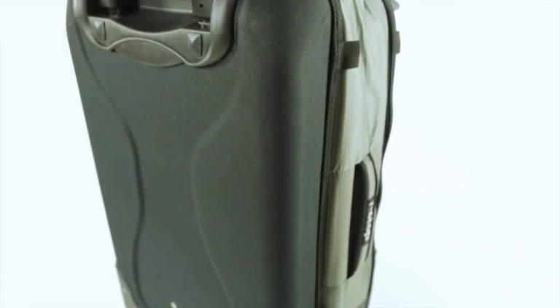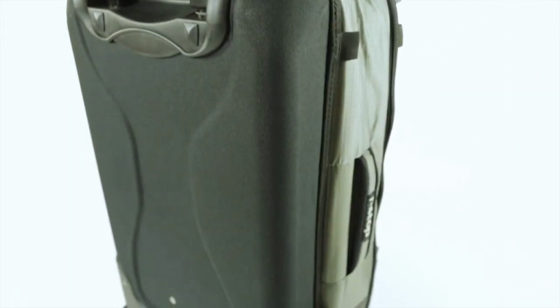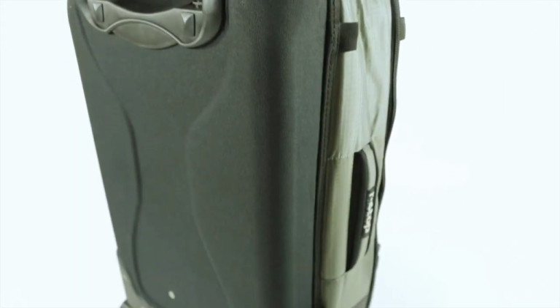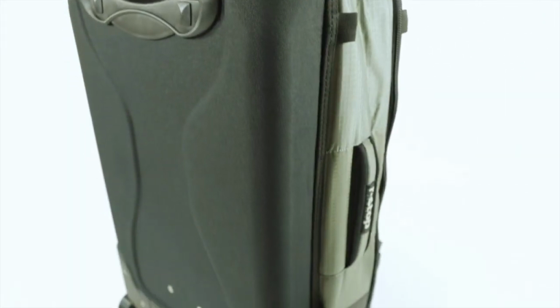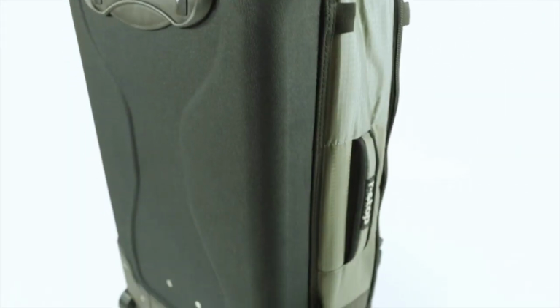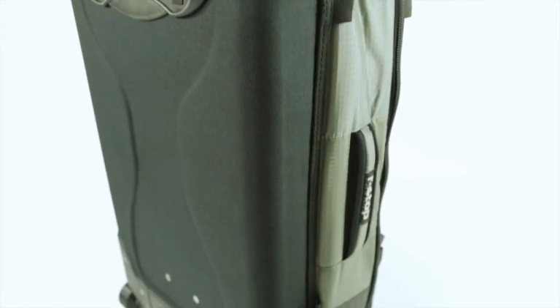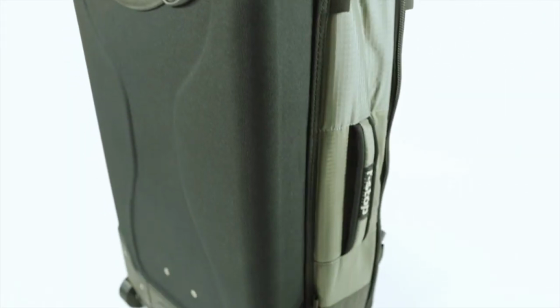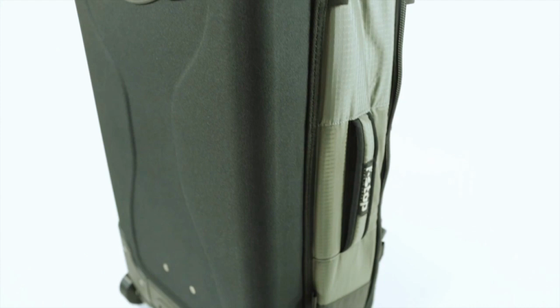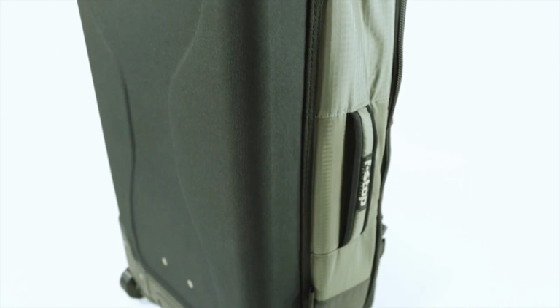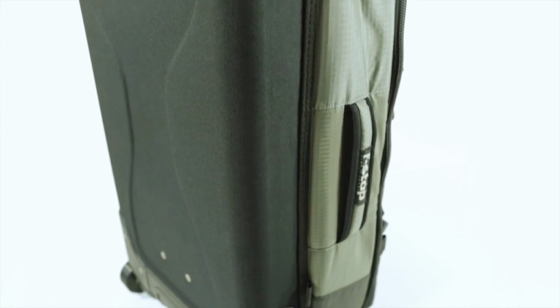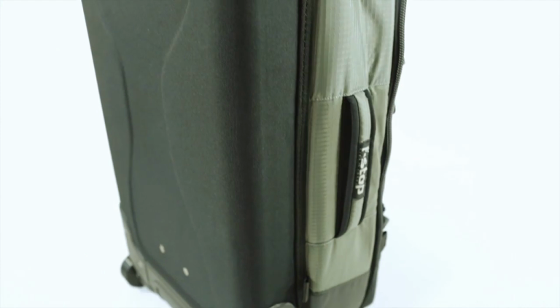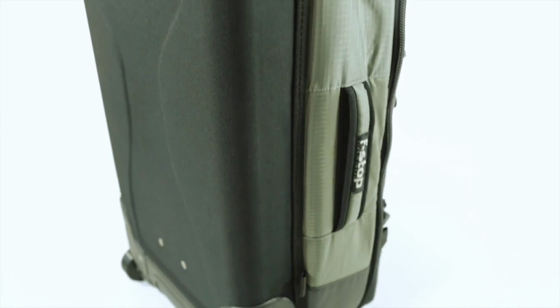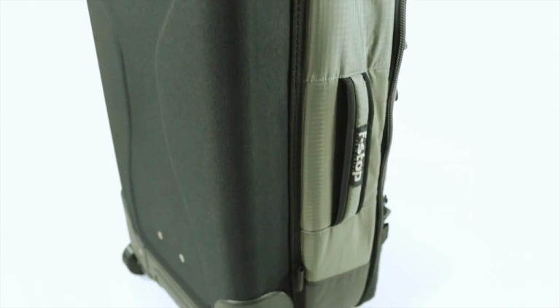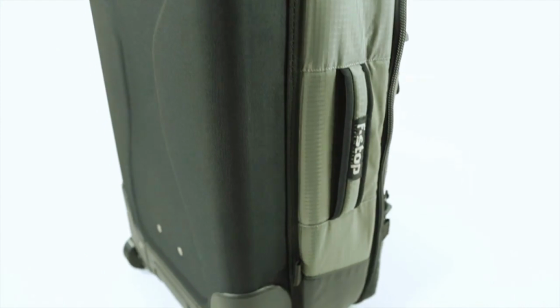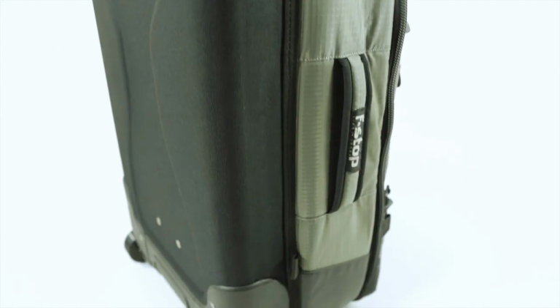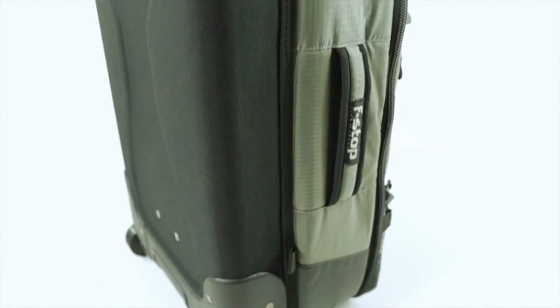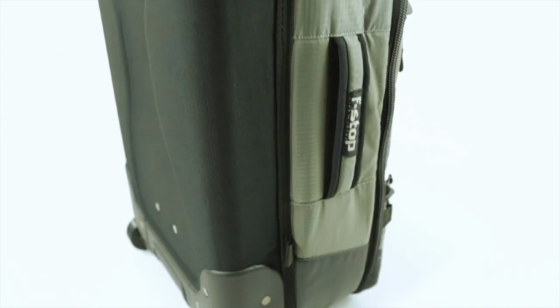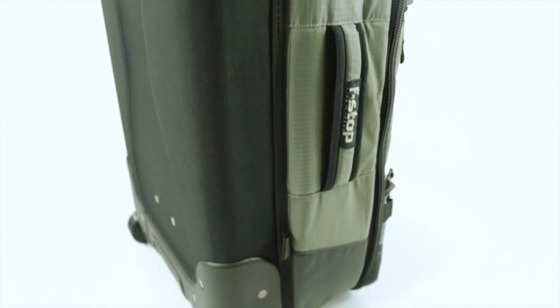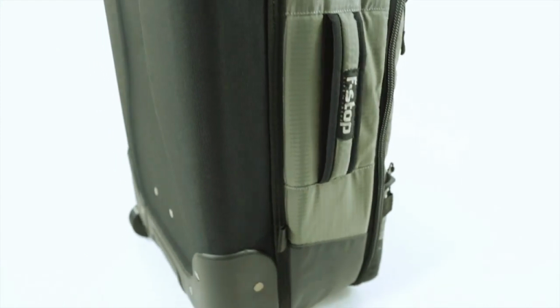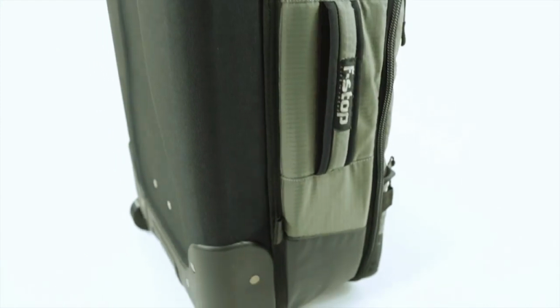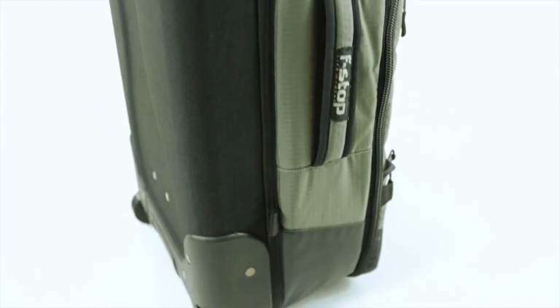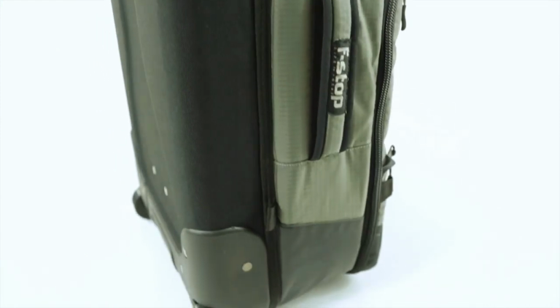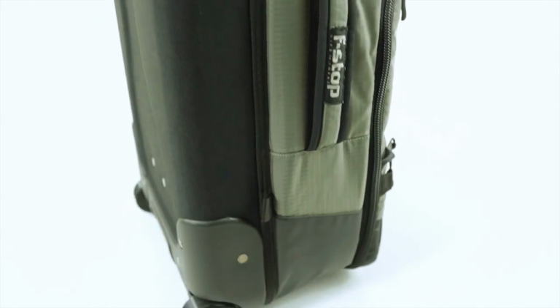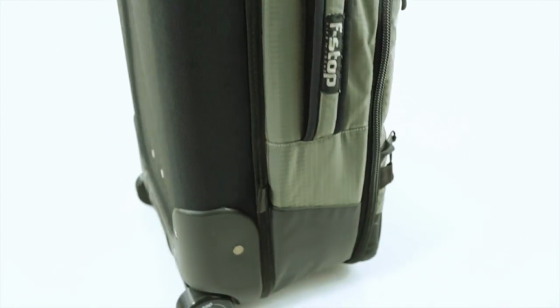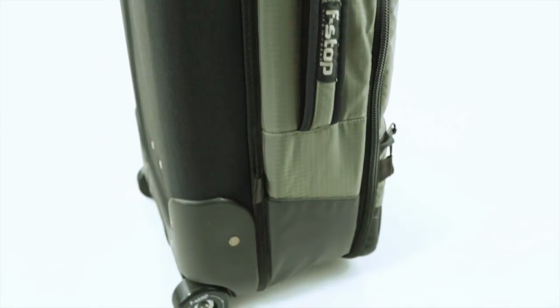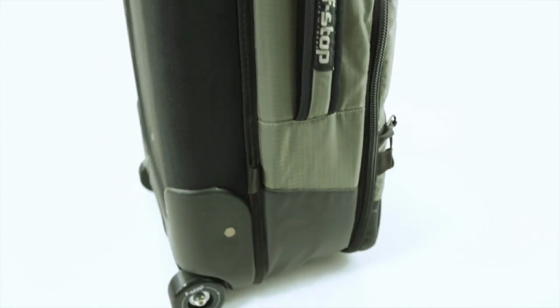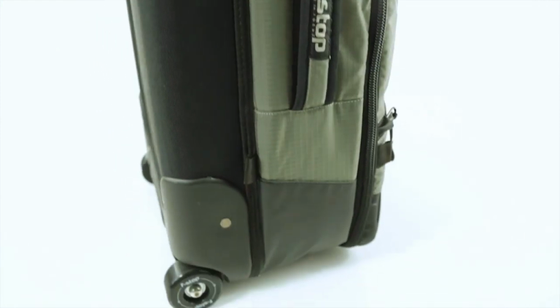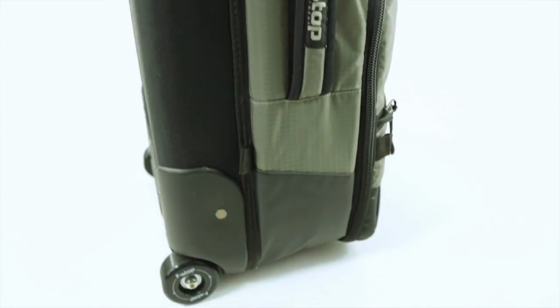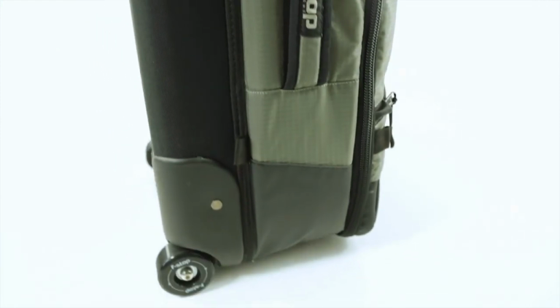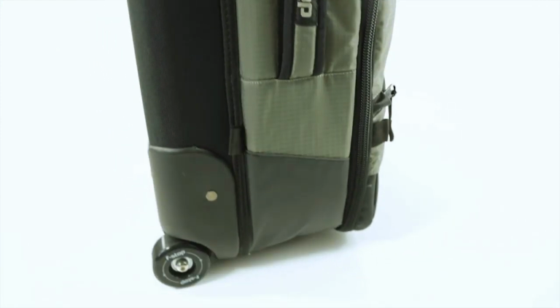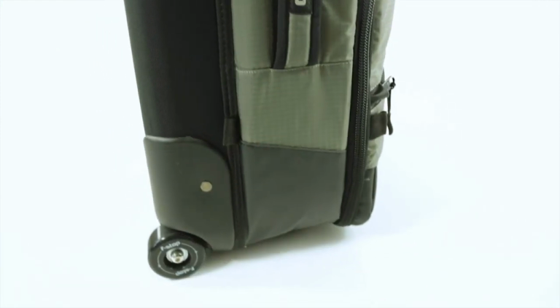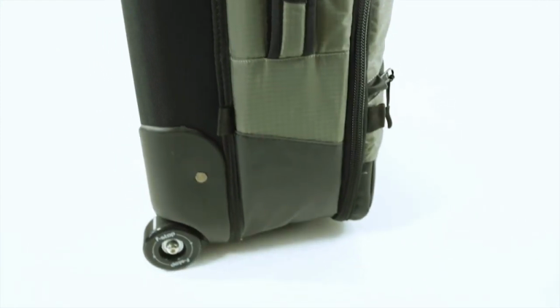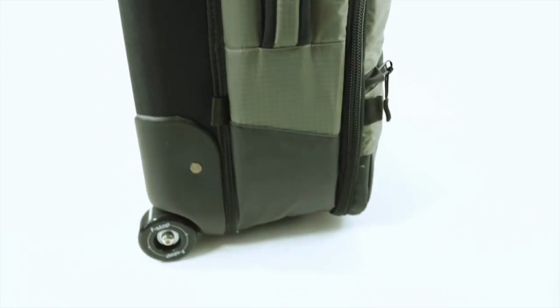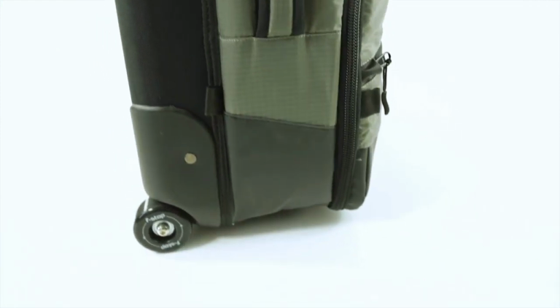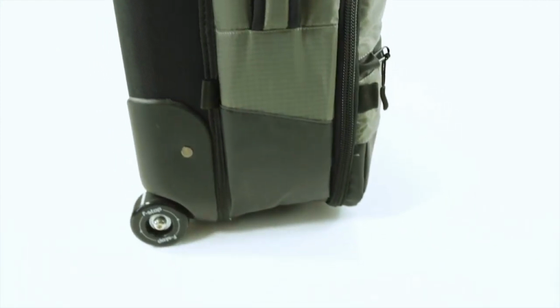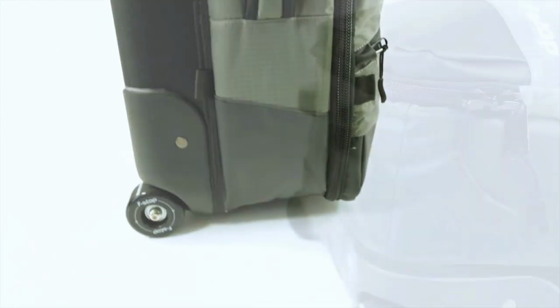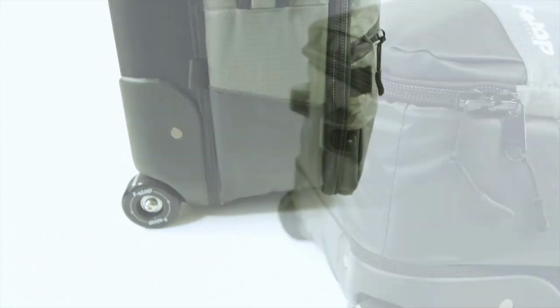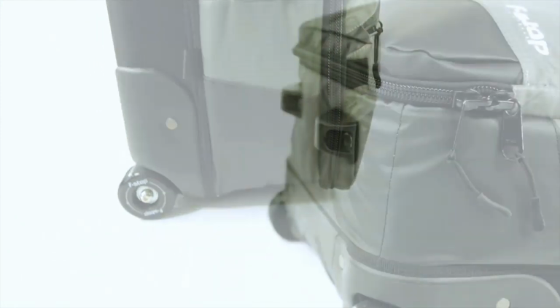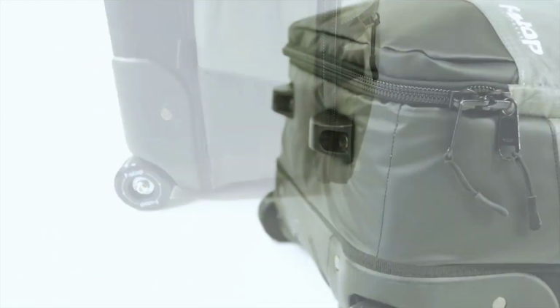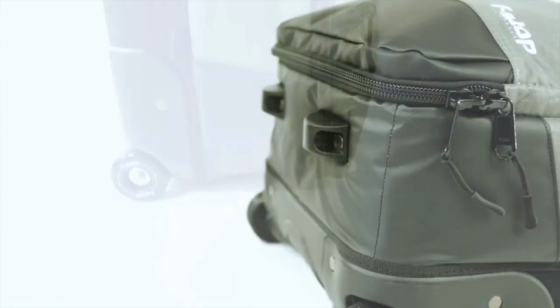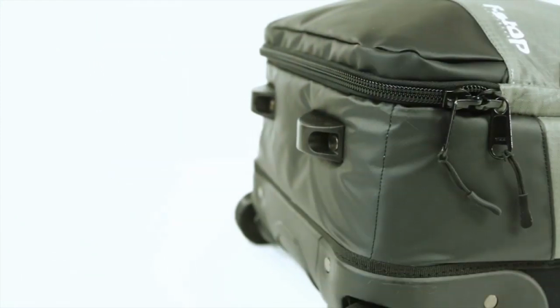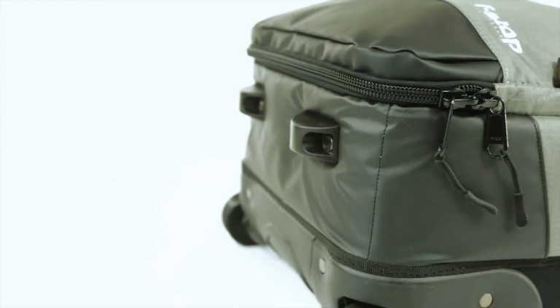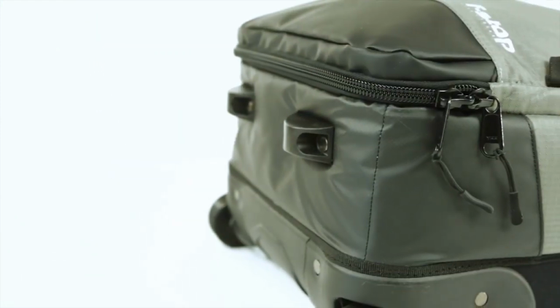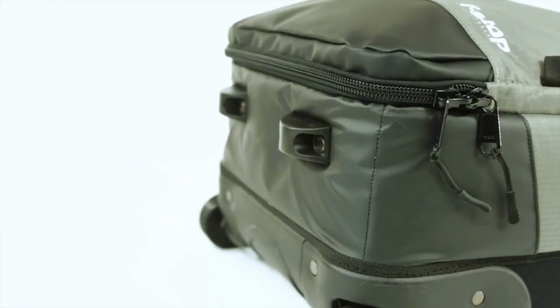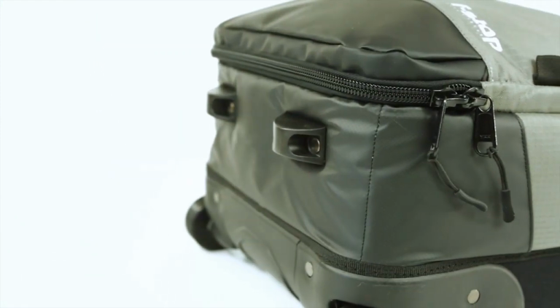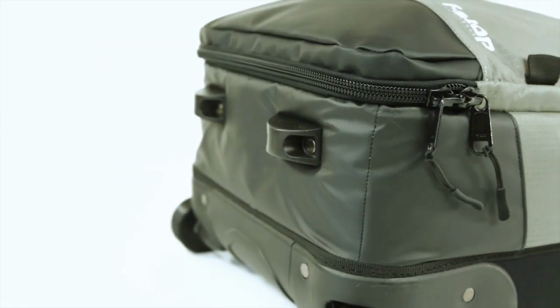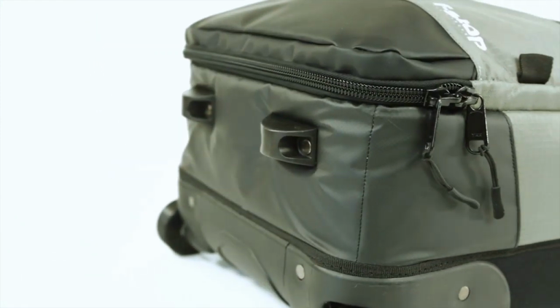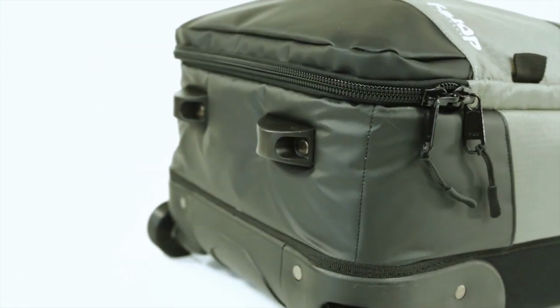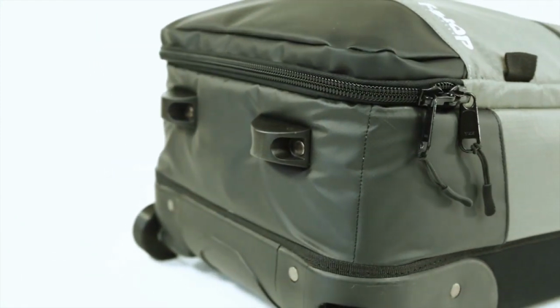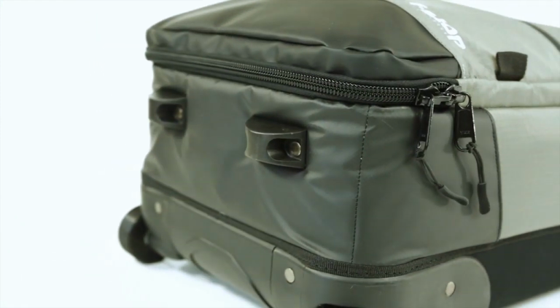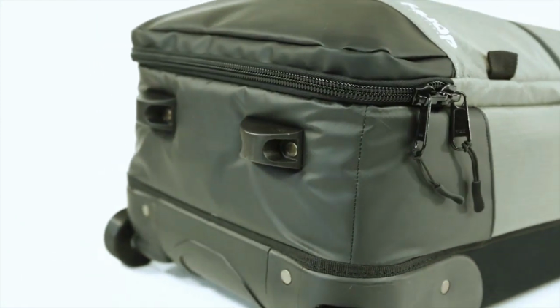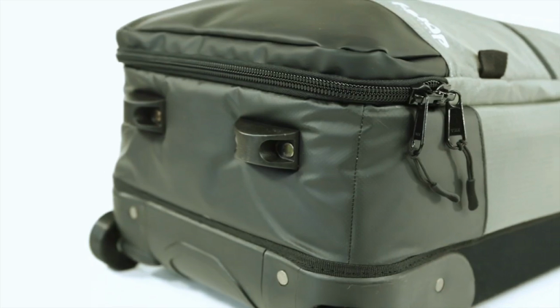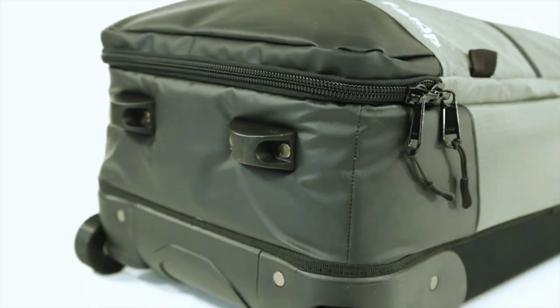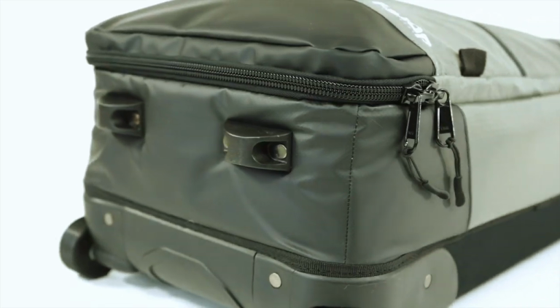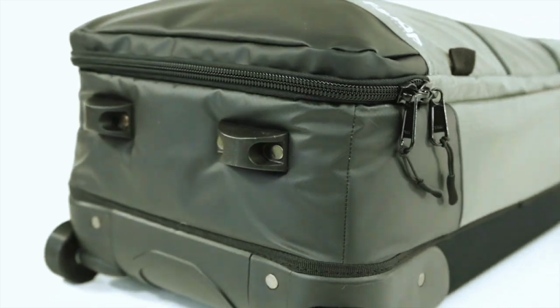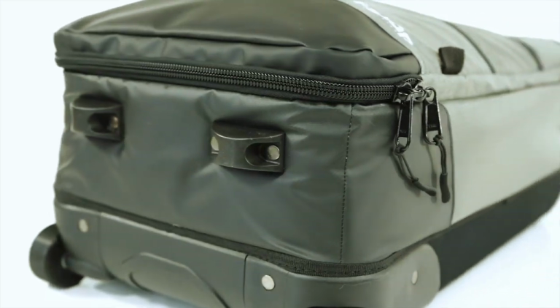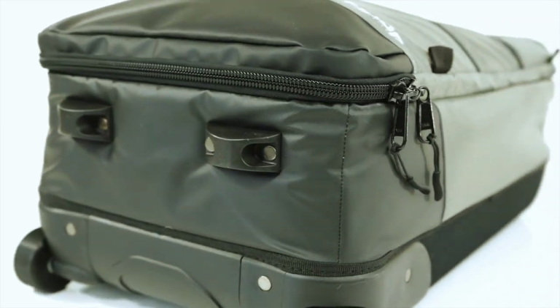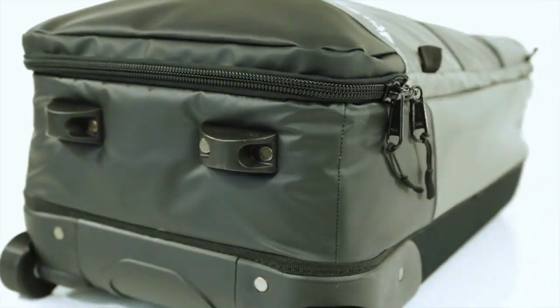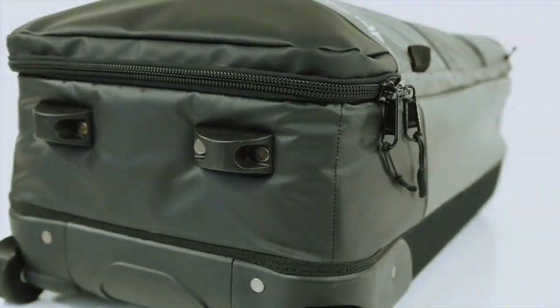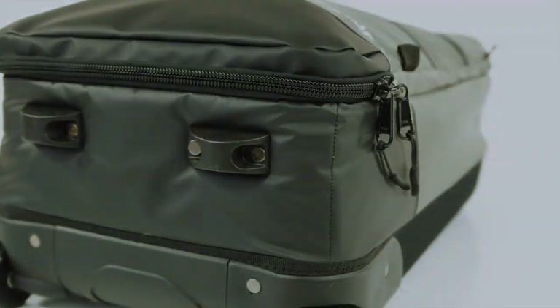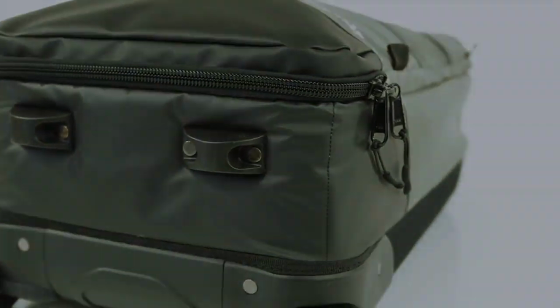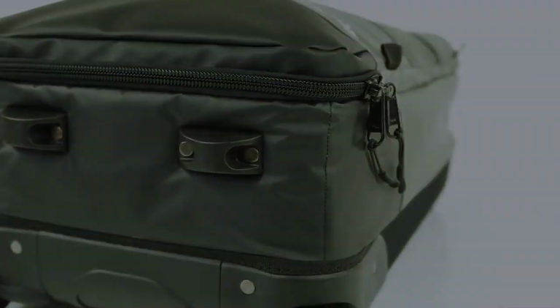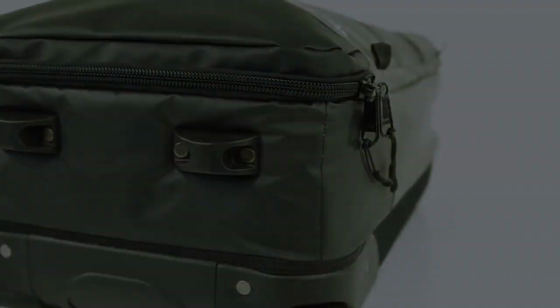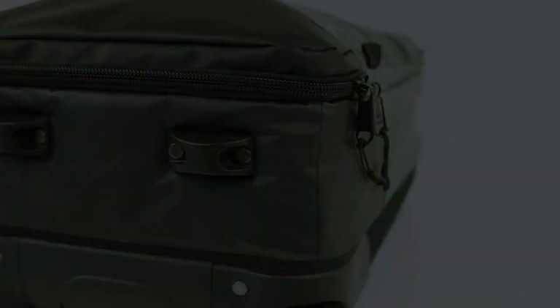The base and hard shell back panel protect key areas when upright or laid down. In addition, the TPU bottom provides impenetrable water protection.